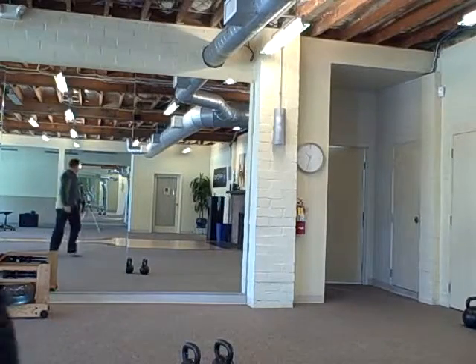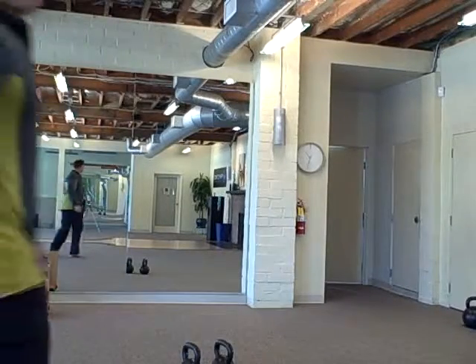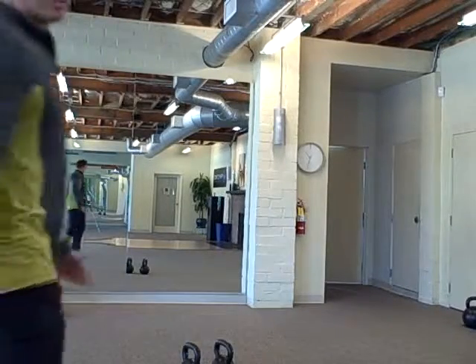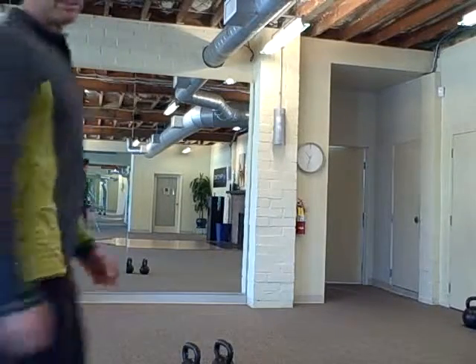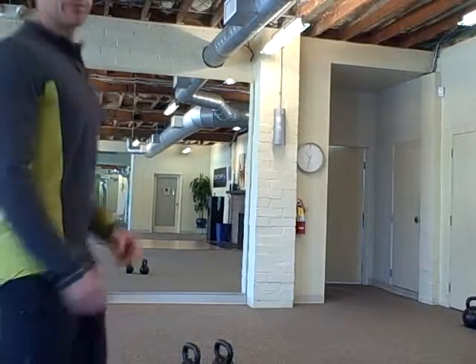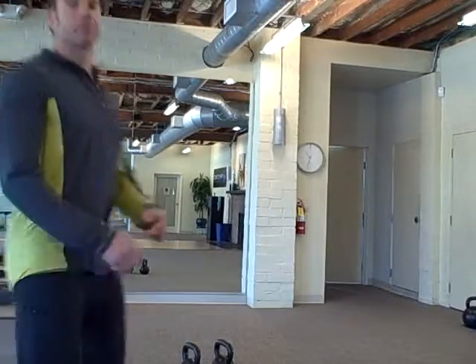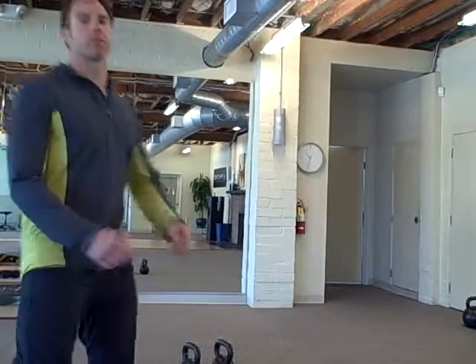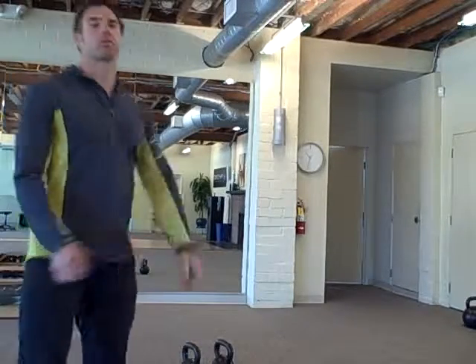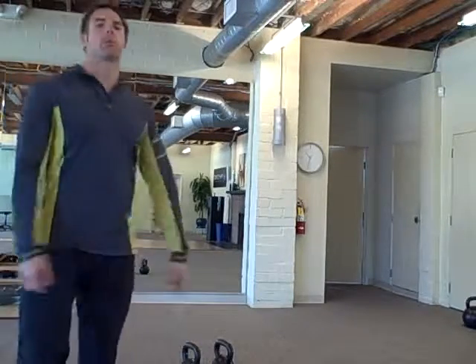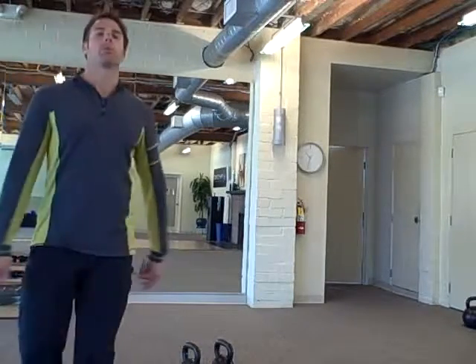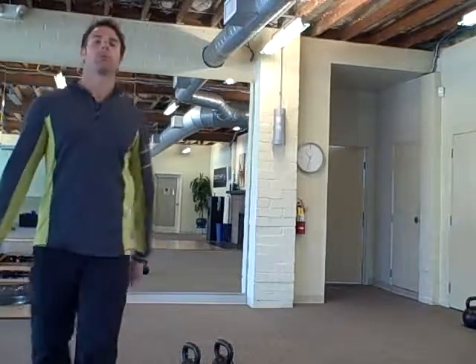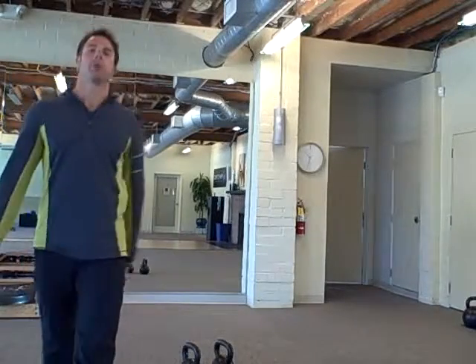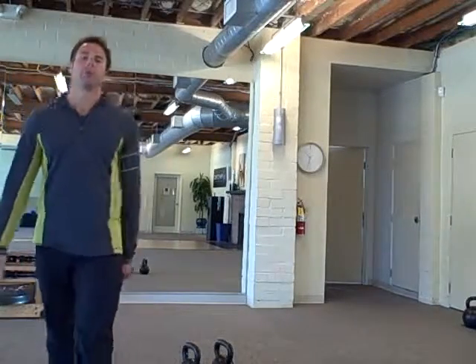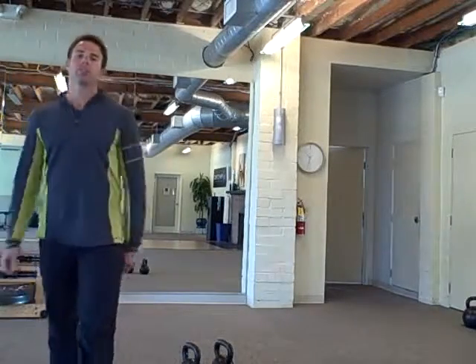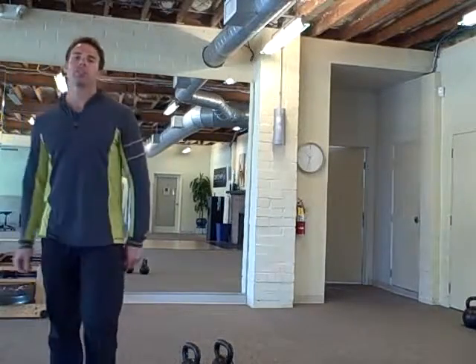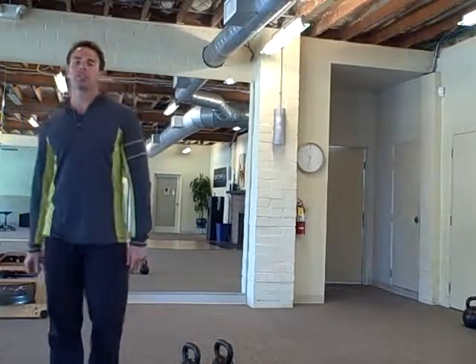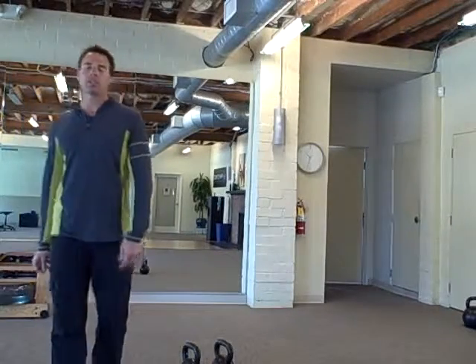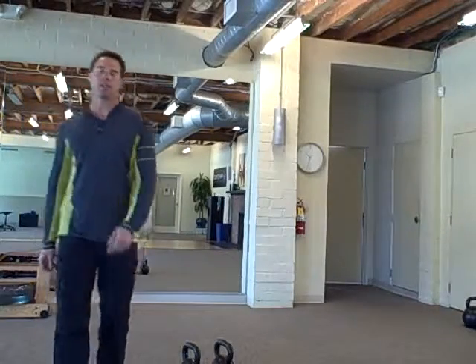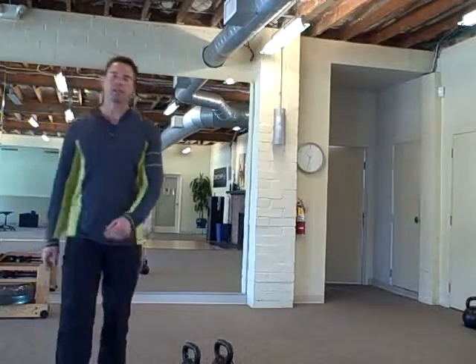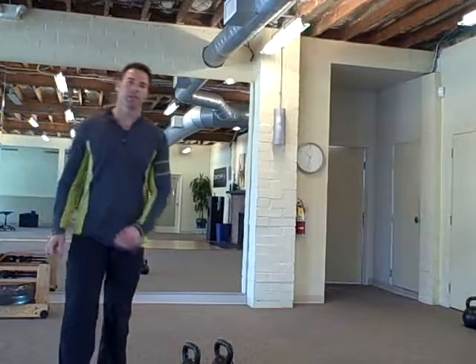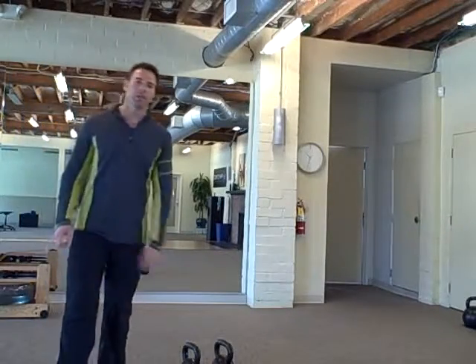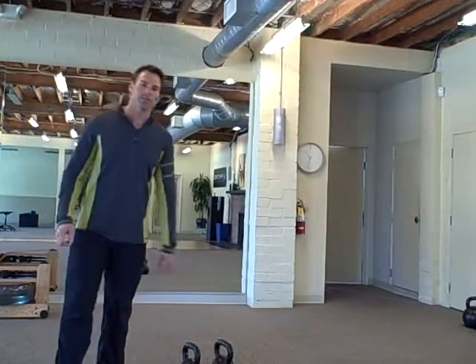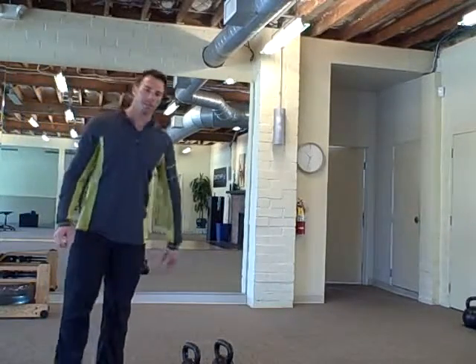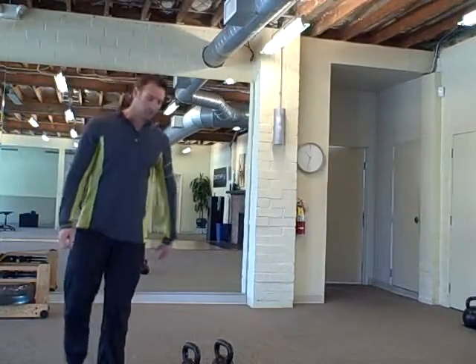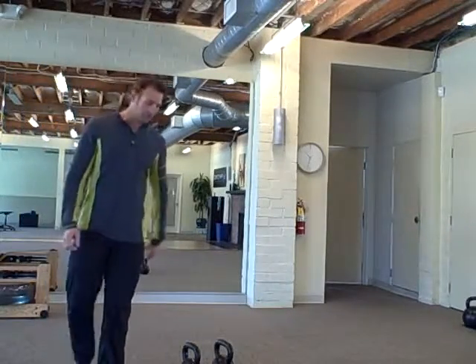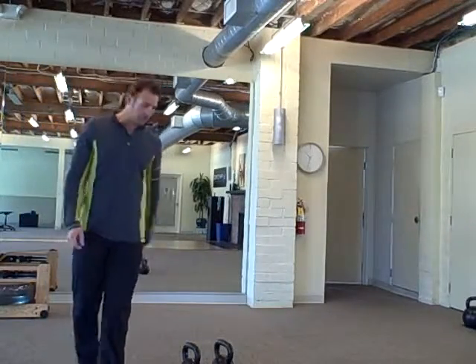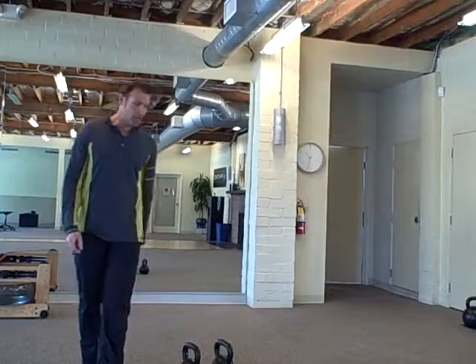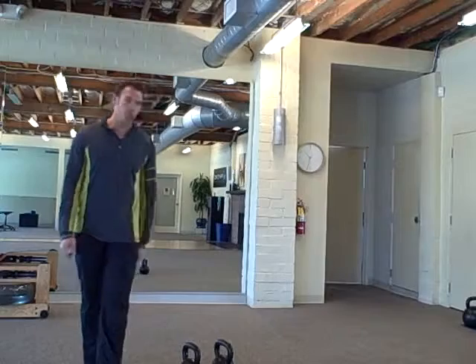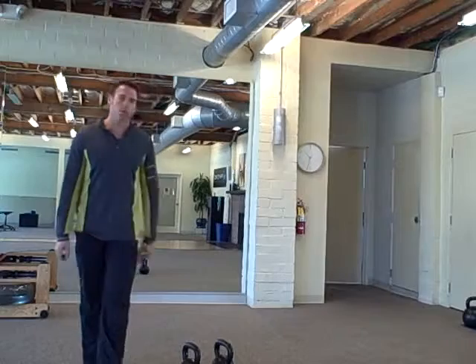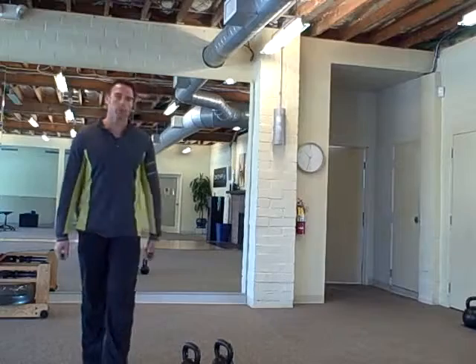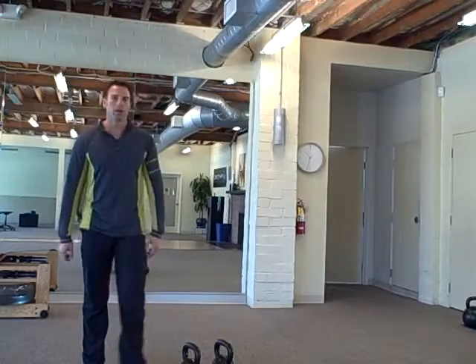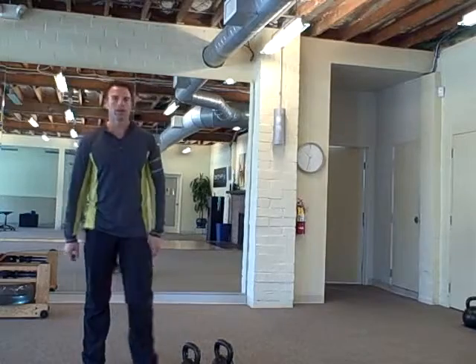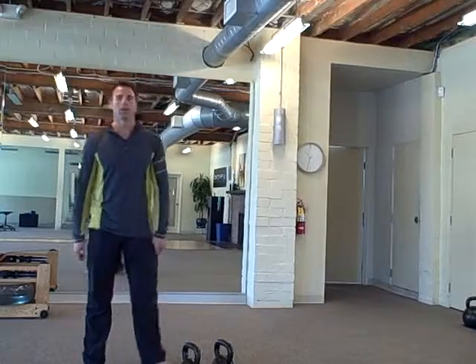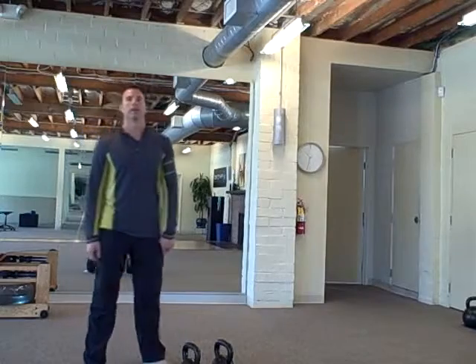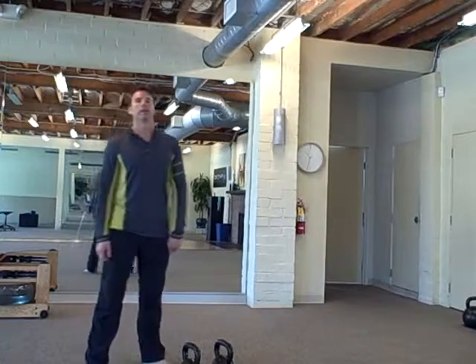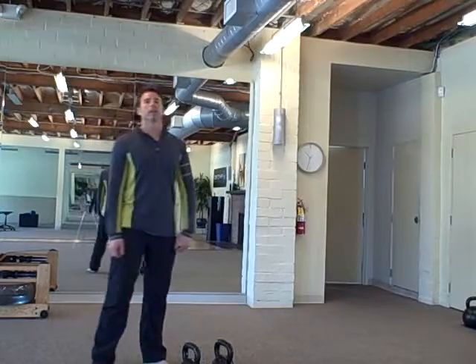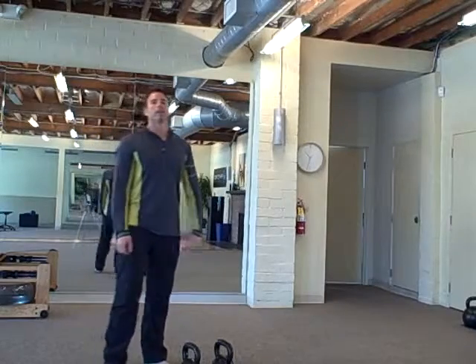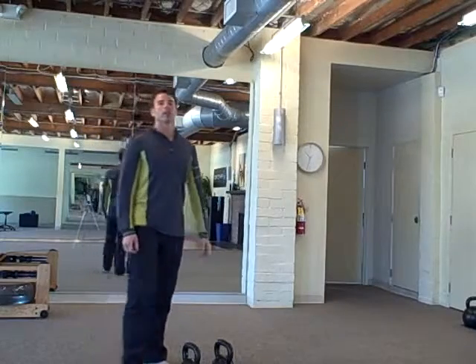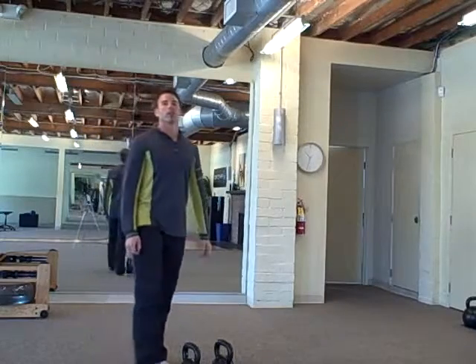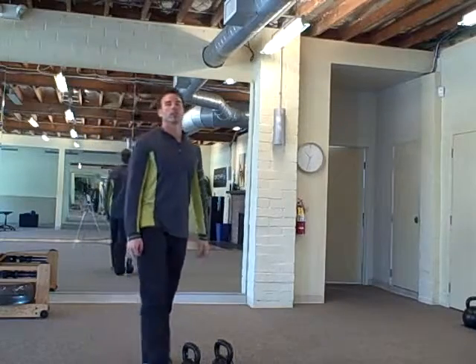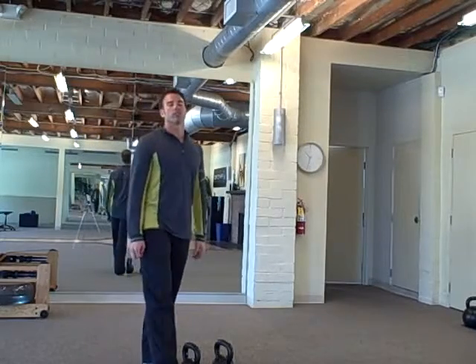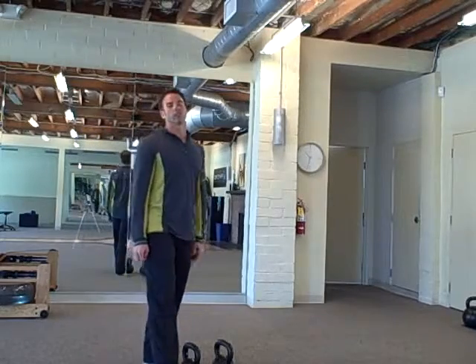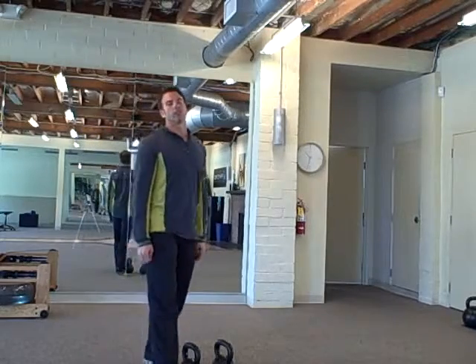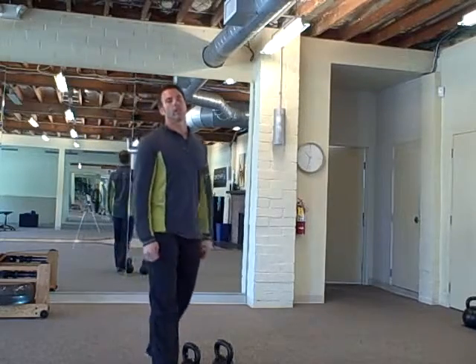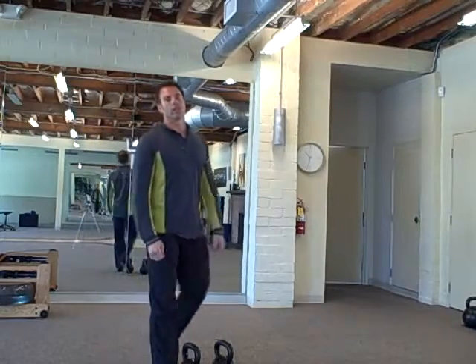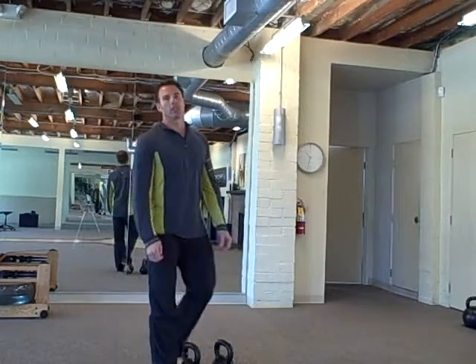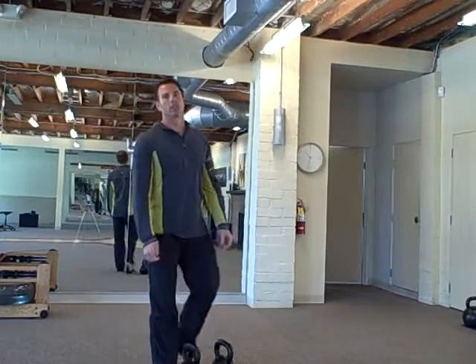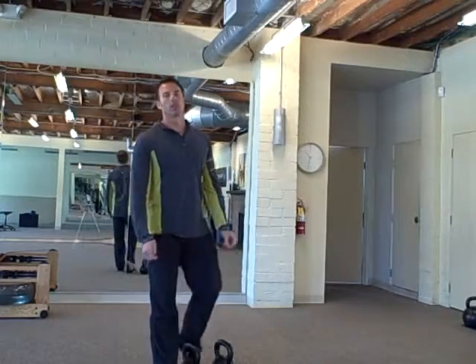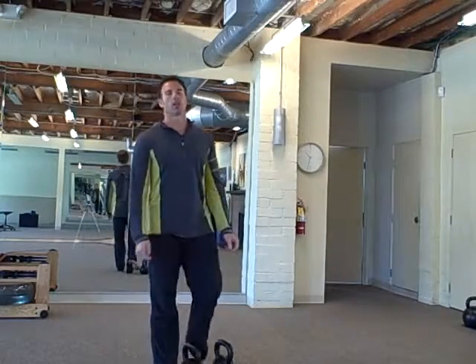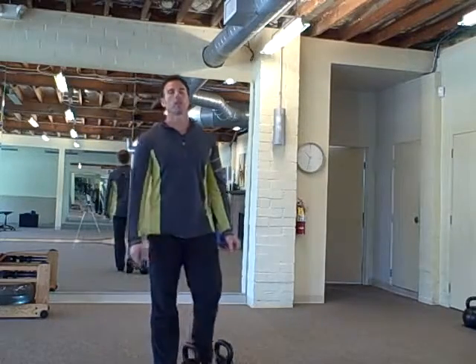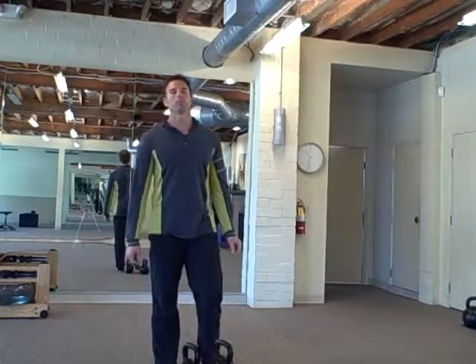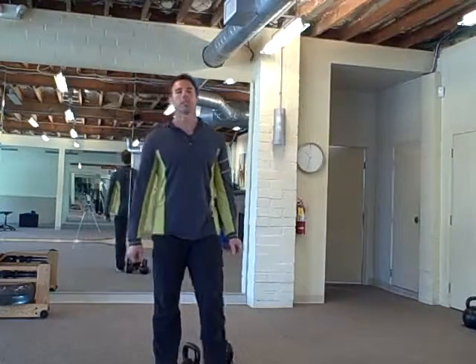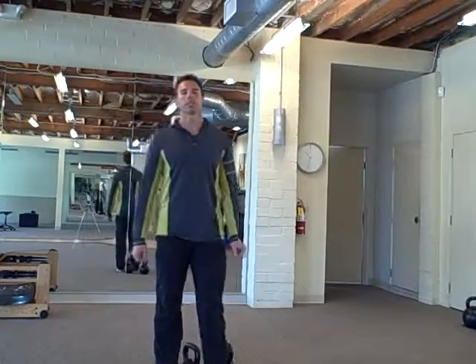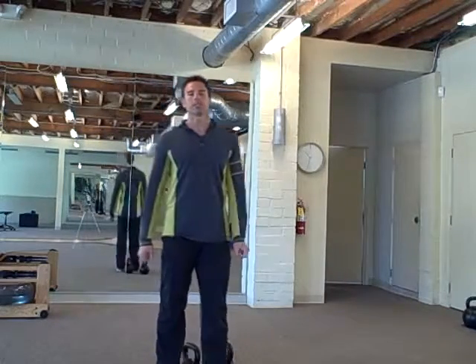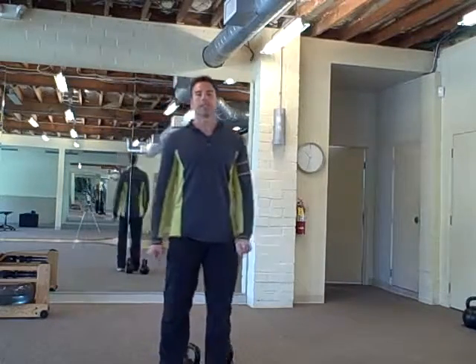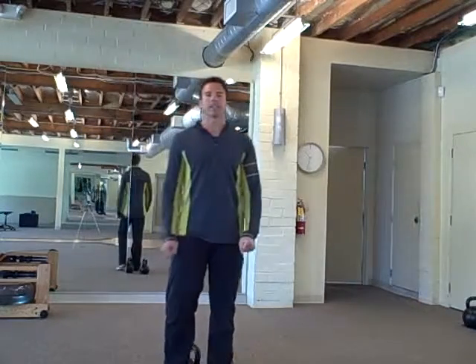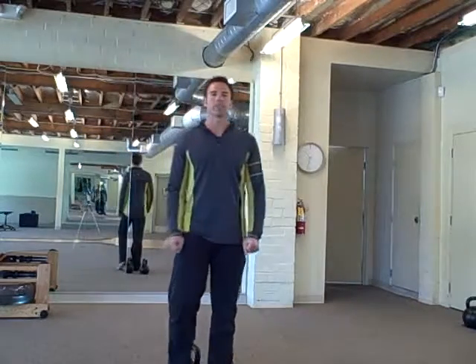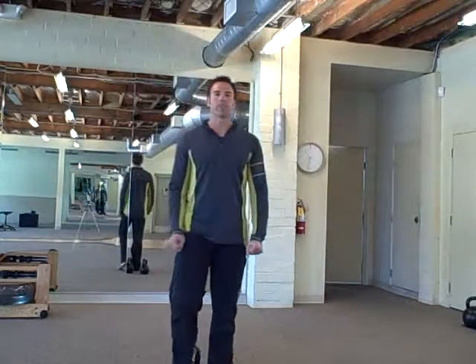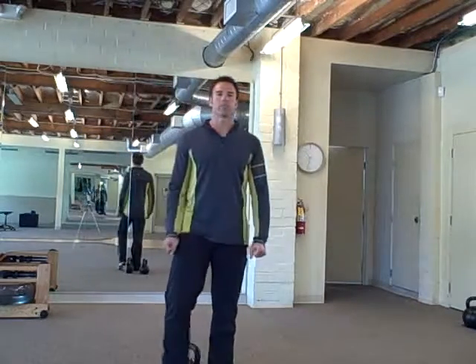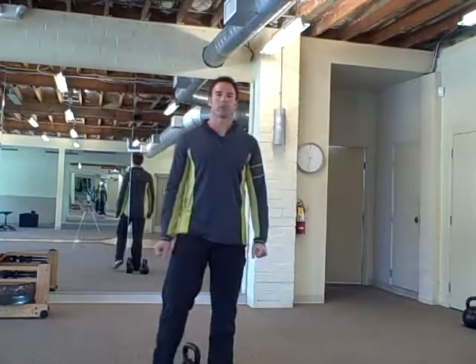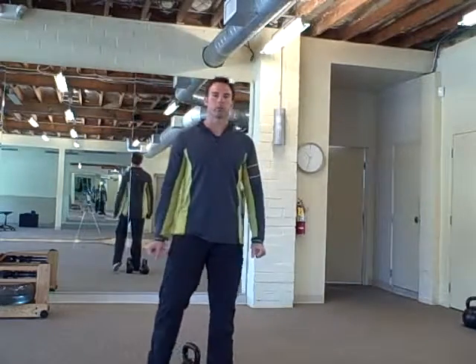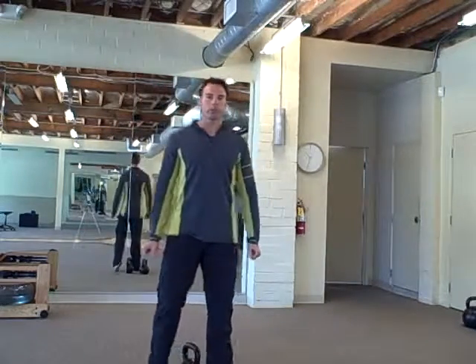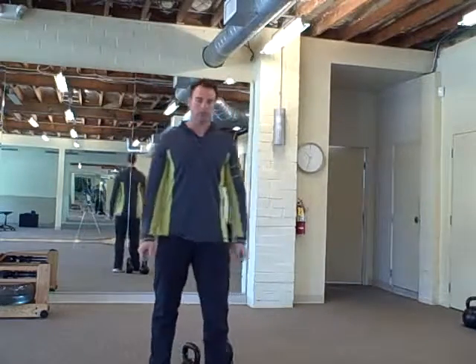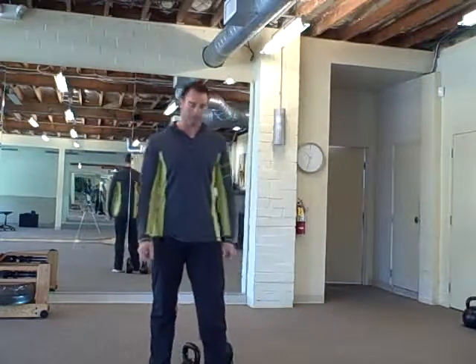Hey there, it's Robert with BudBells.com and for today's warm-up you're going to do a yoga complex and ten burpees.